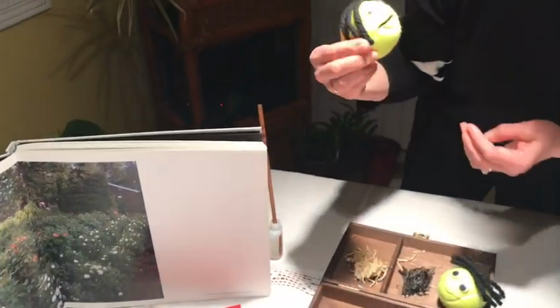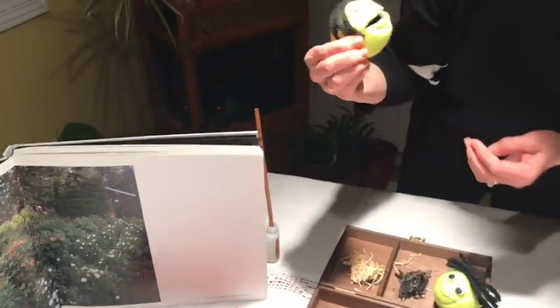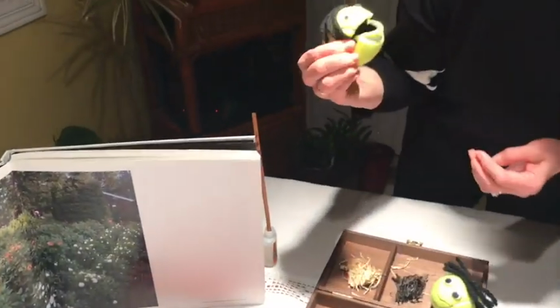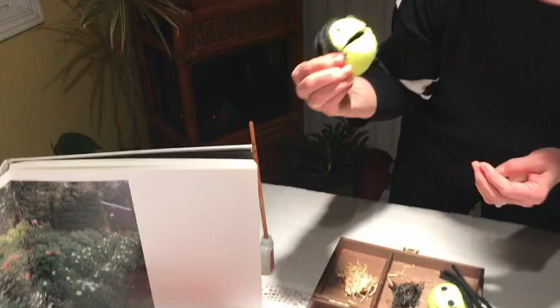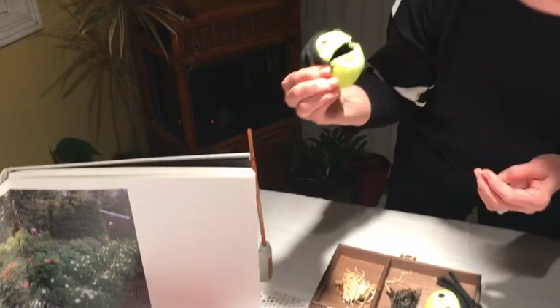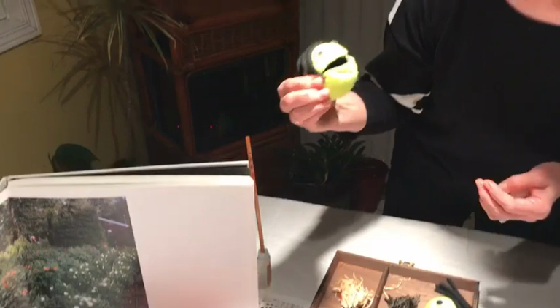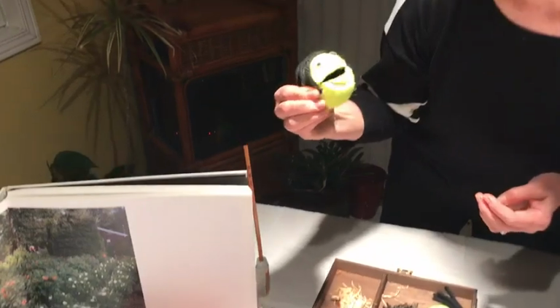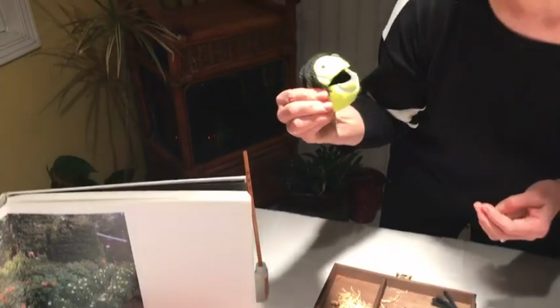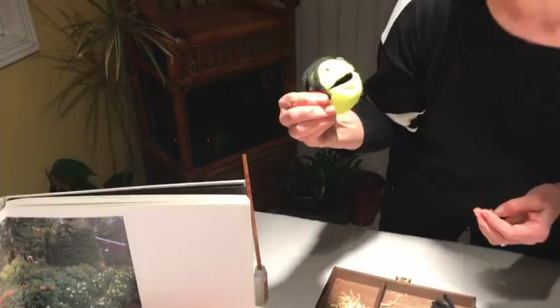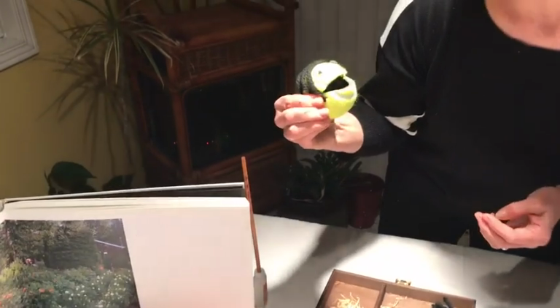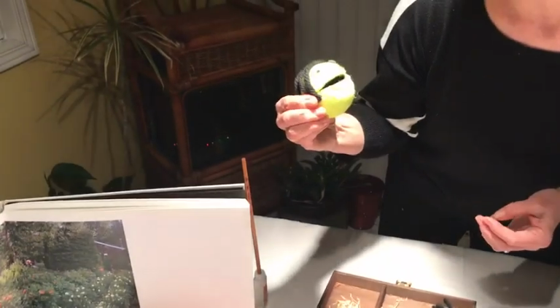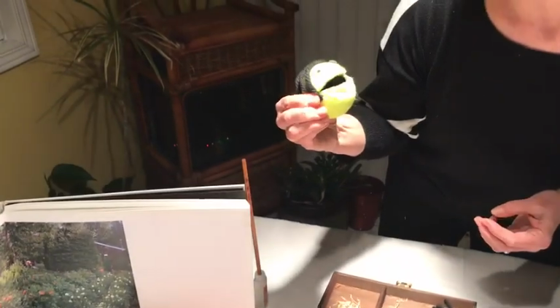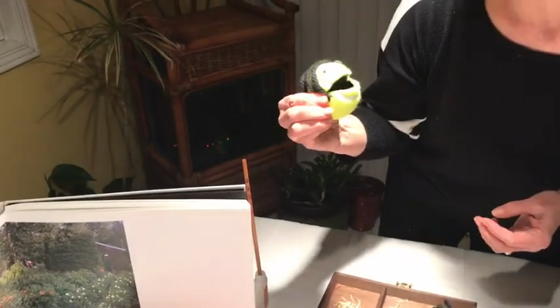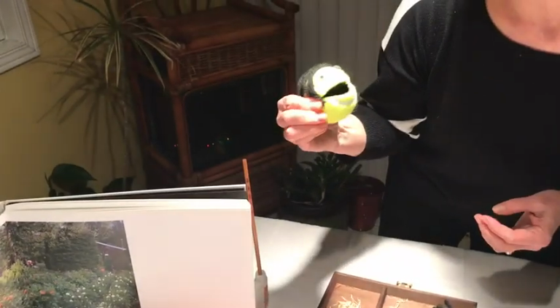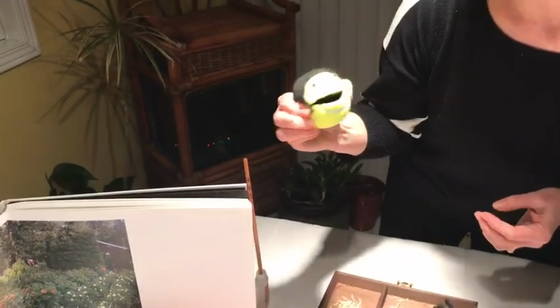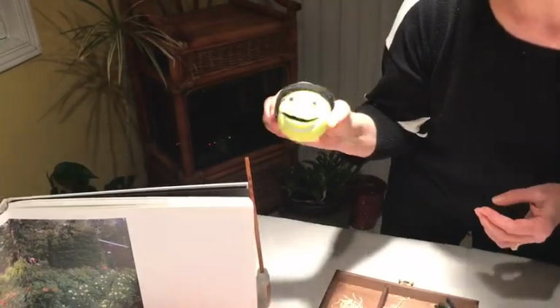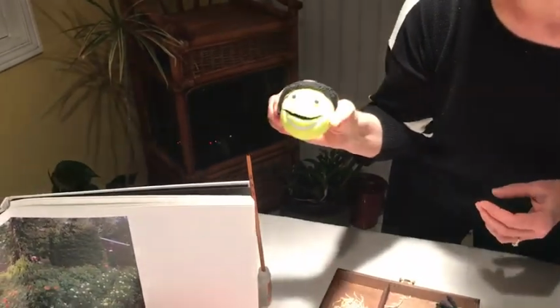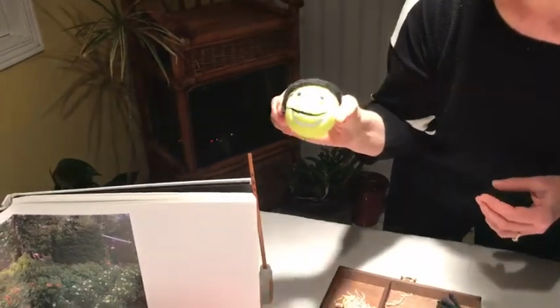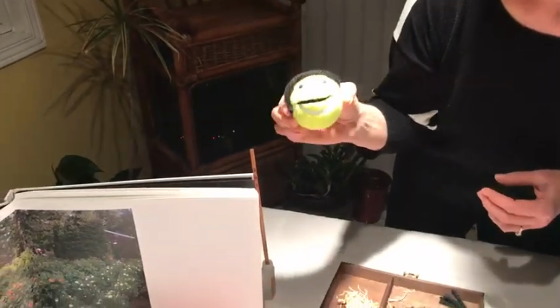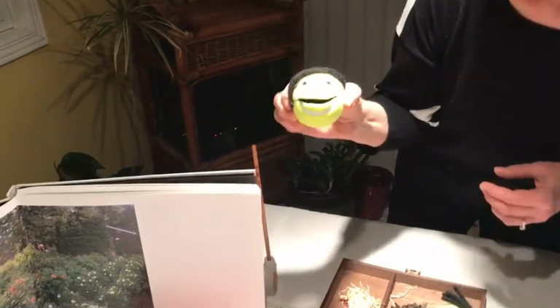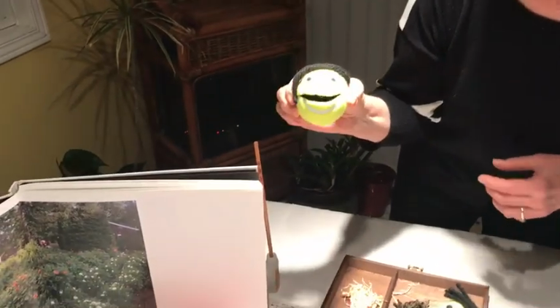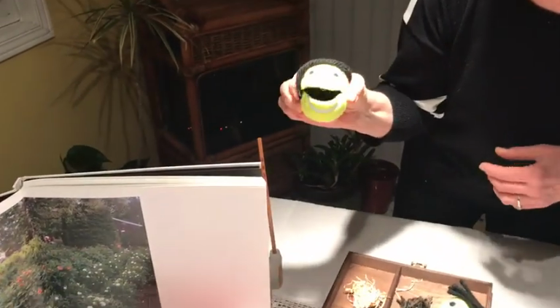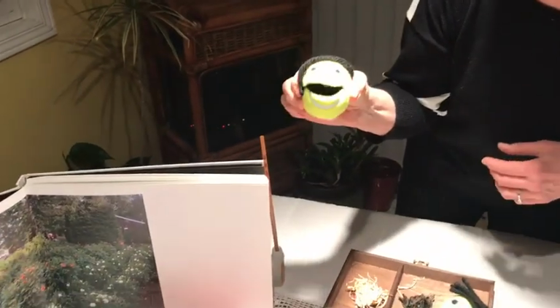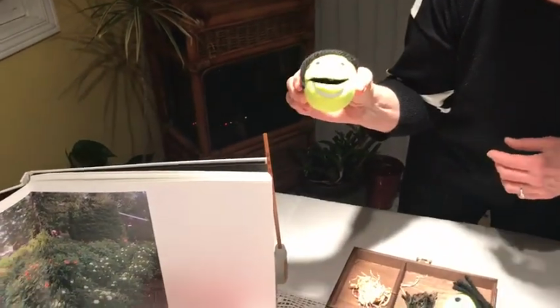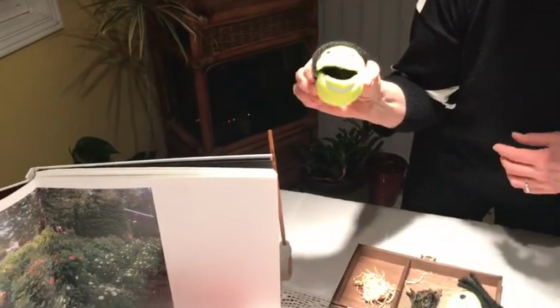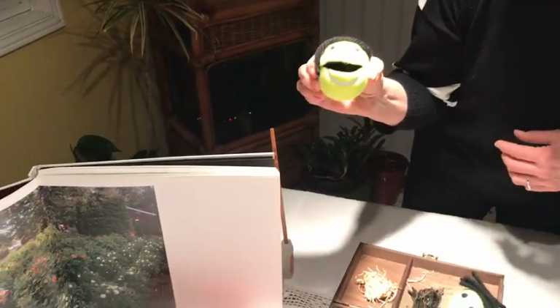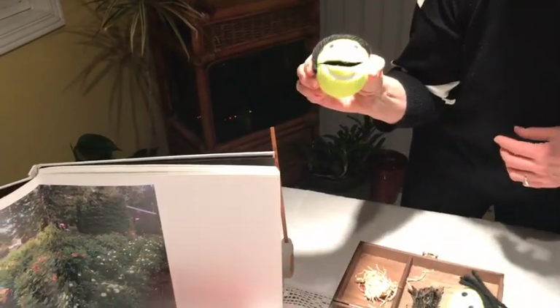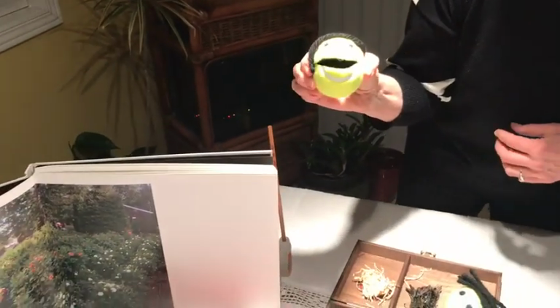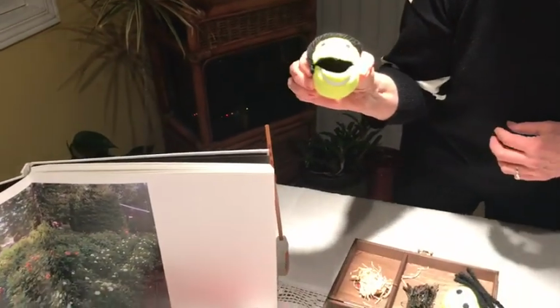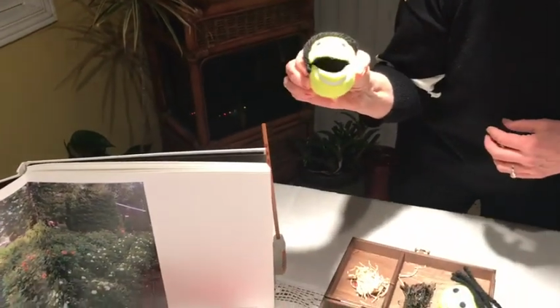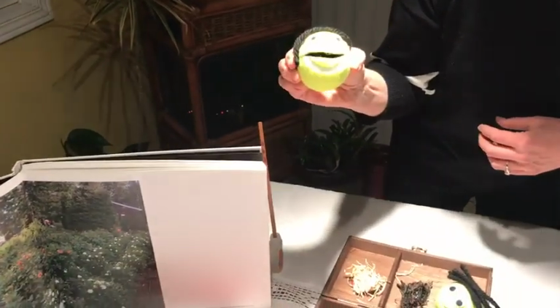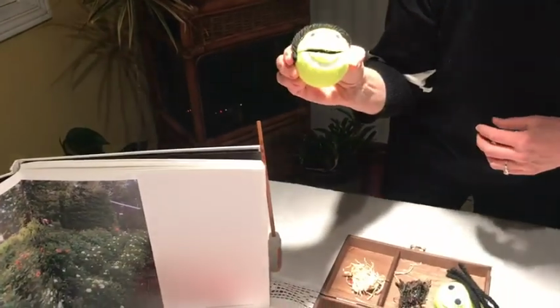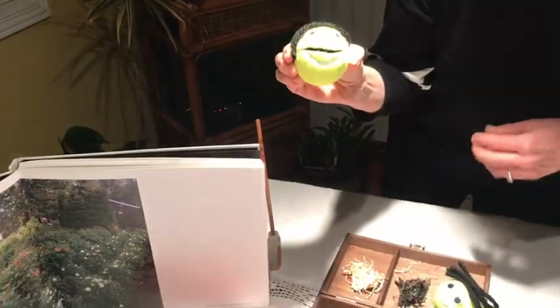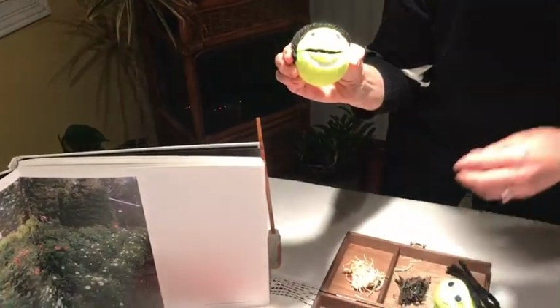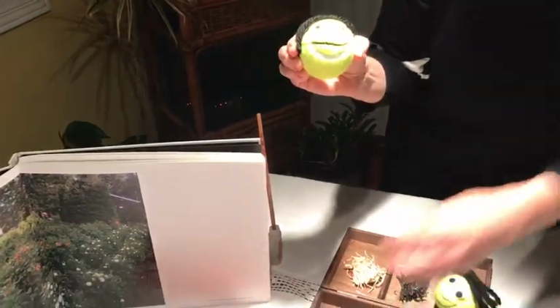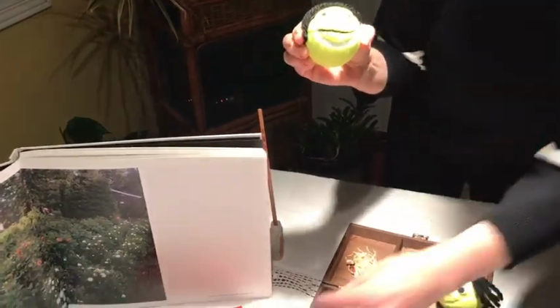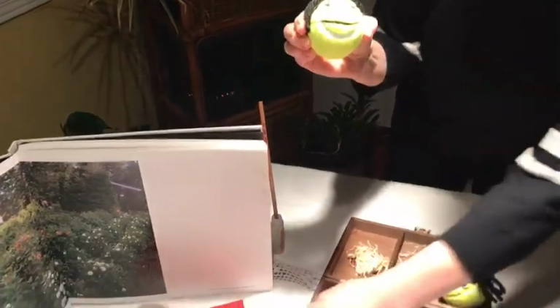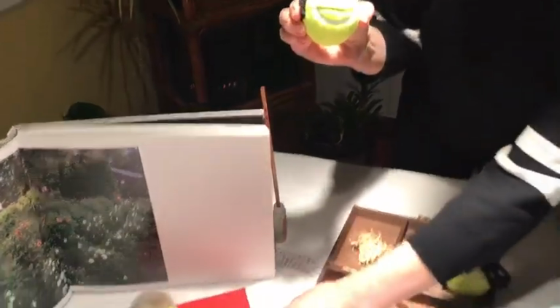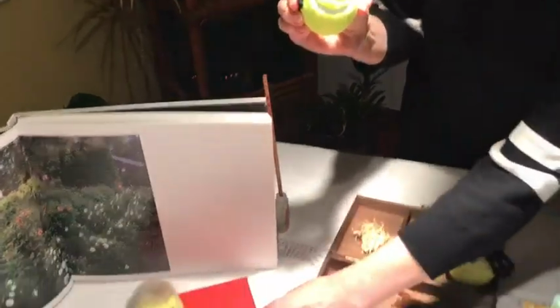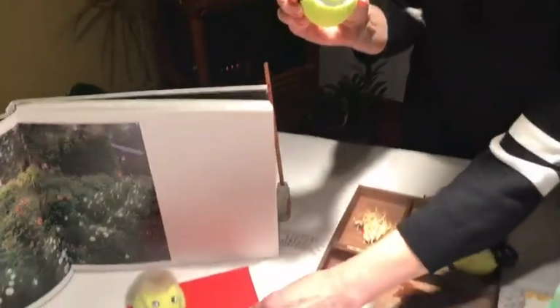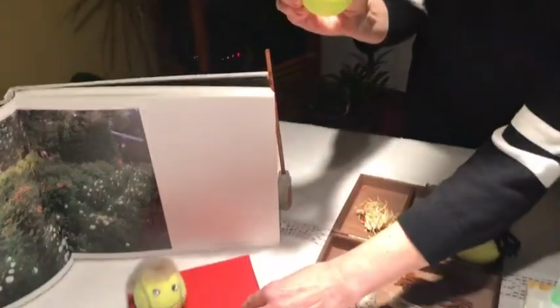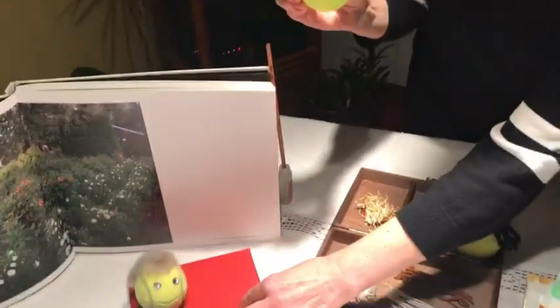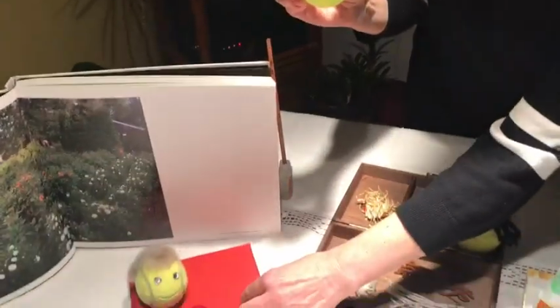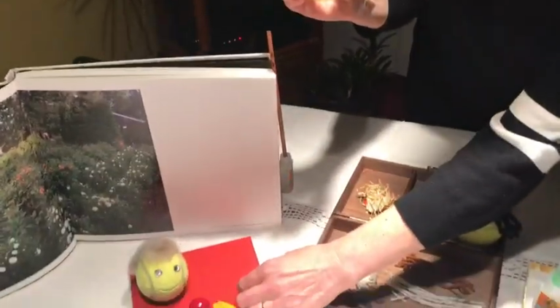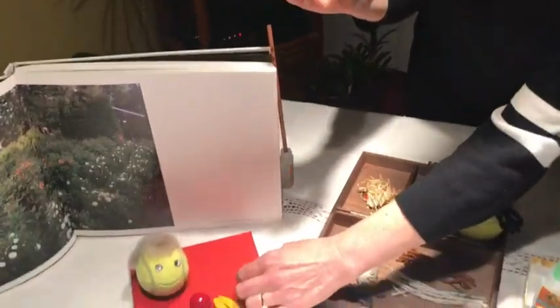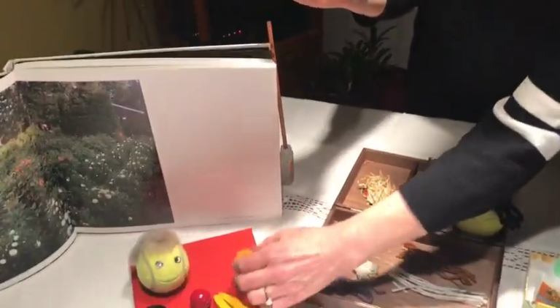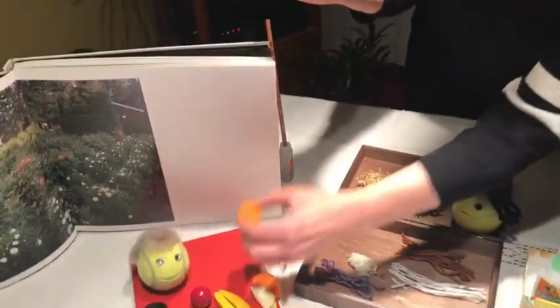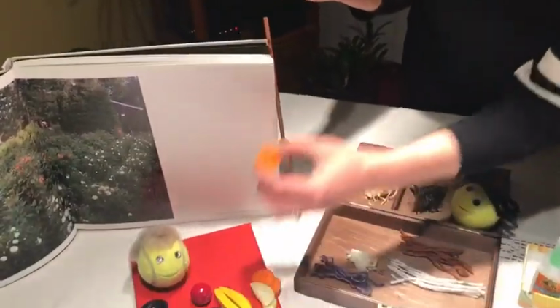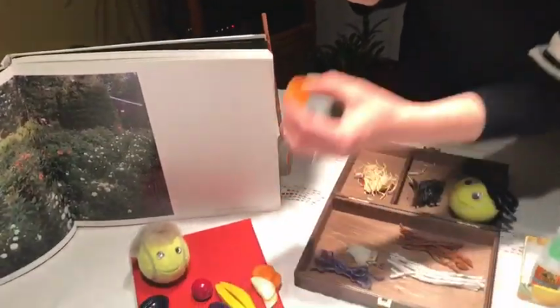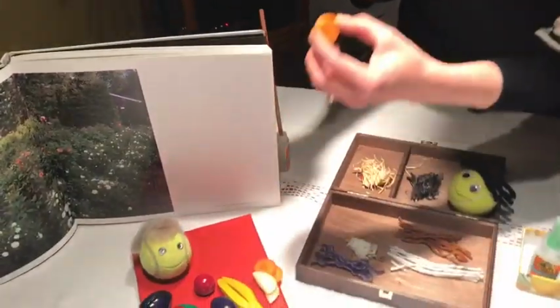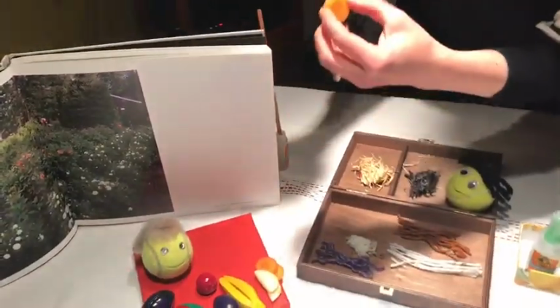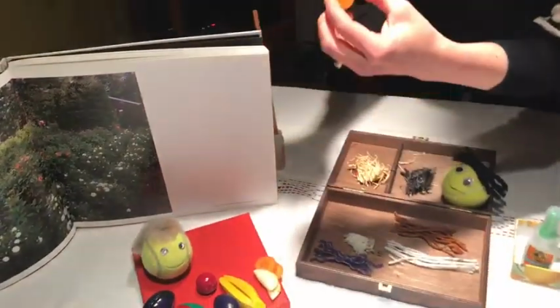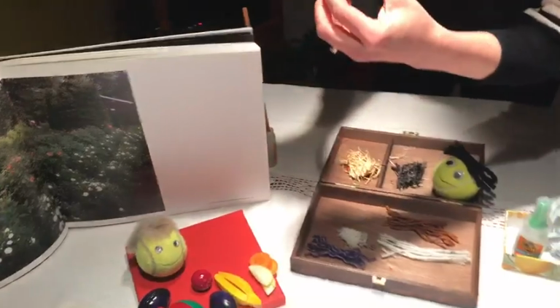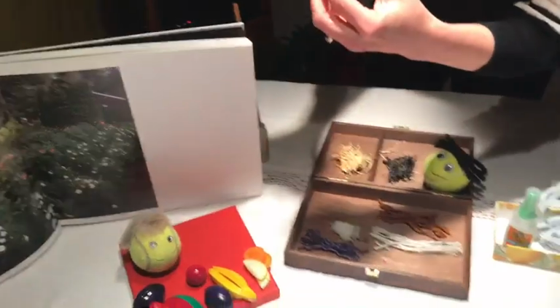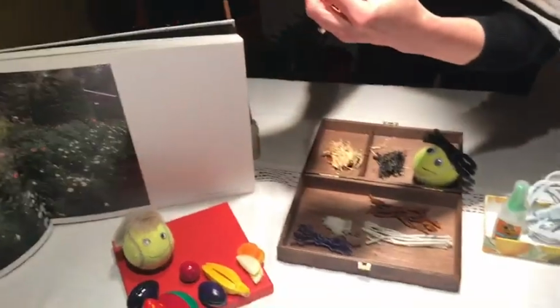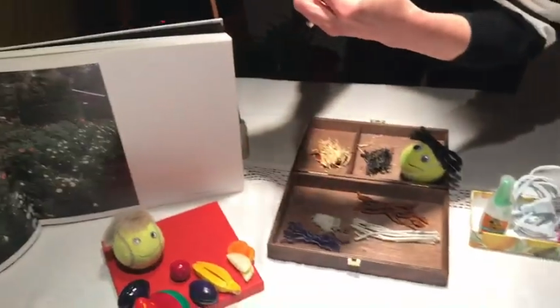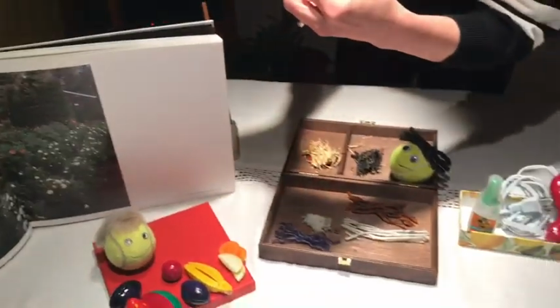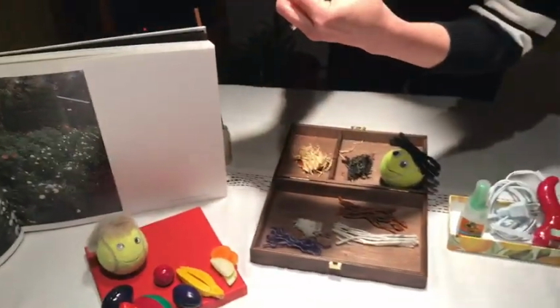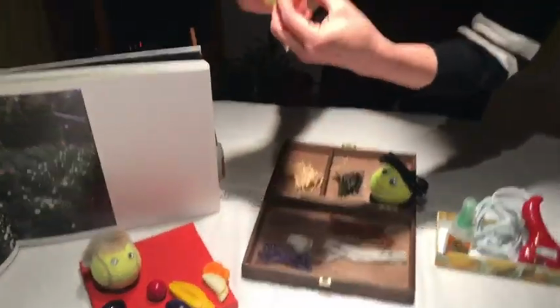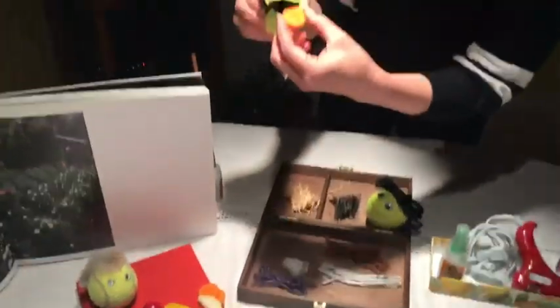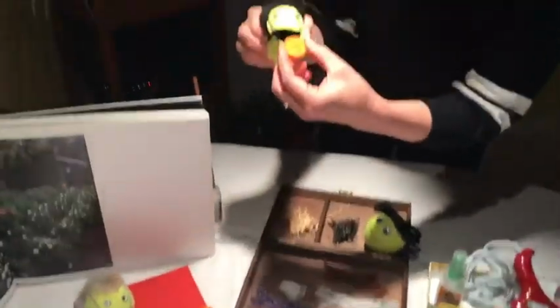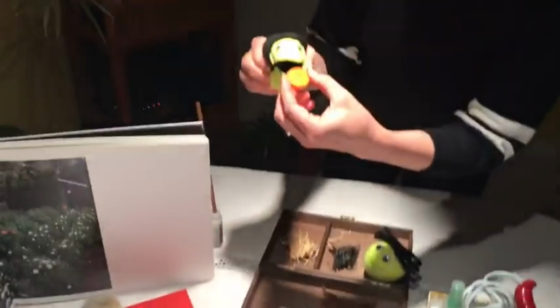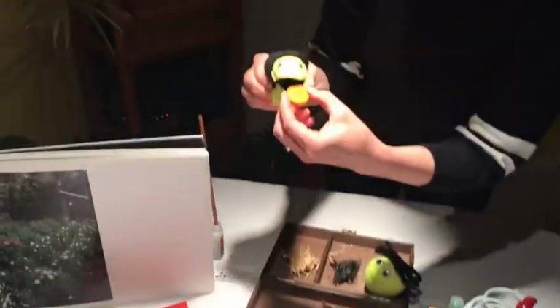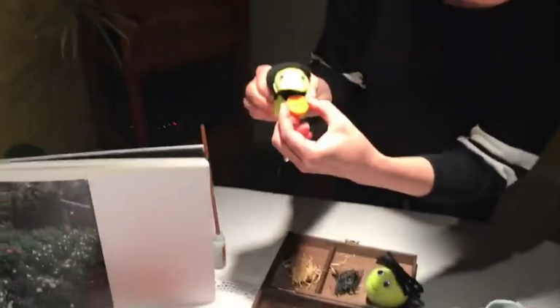Sasha, would you like some carrots? Oh, yes please! So maybe we can eat together.